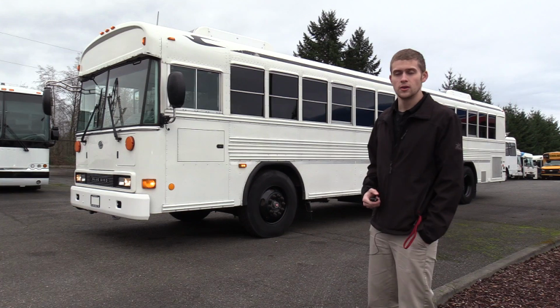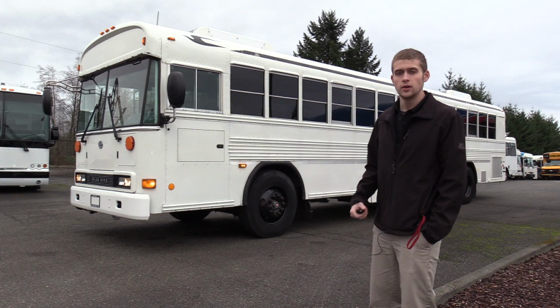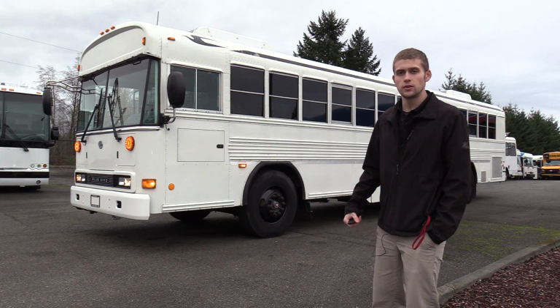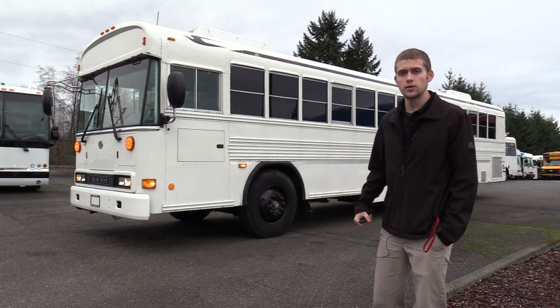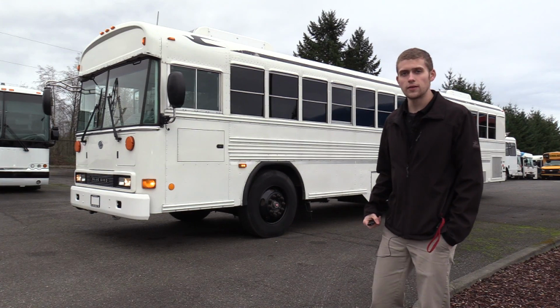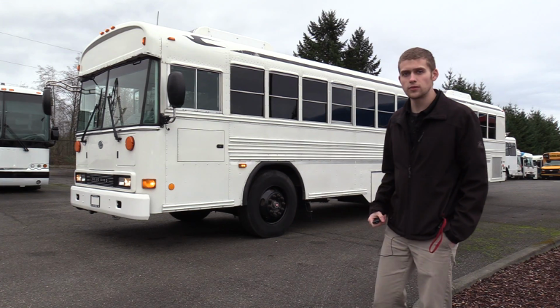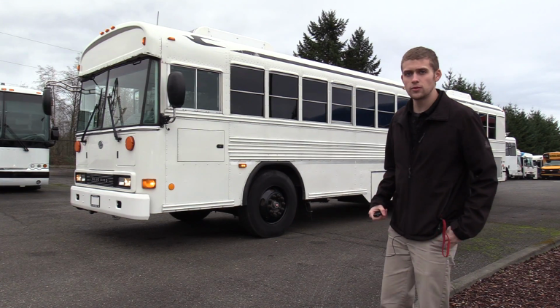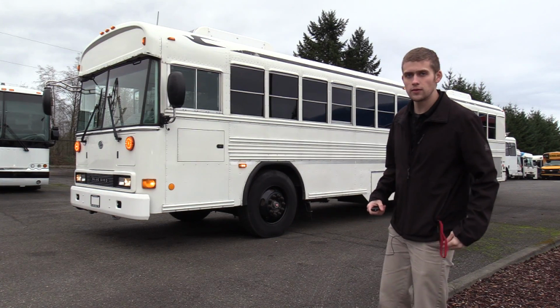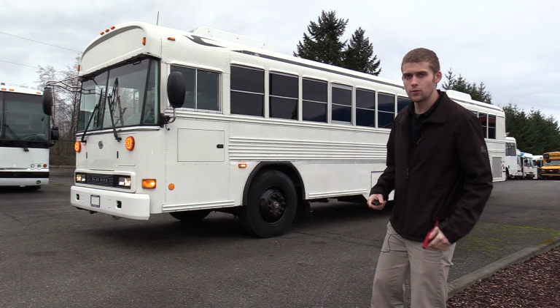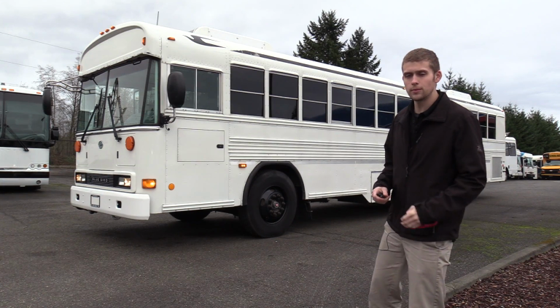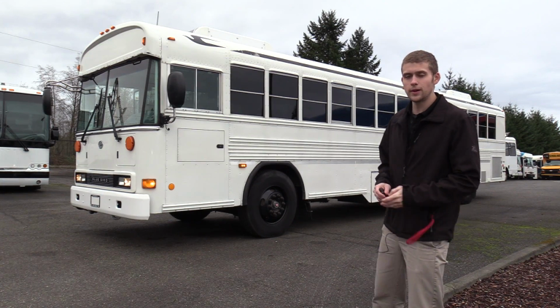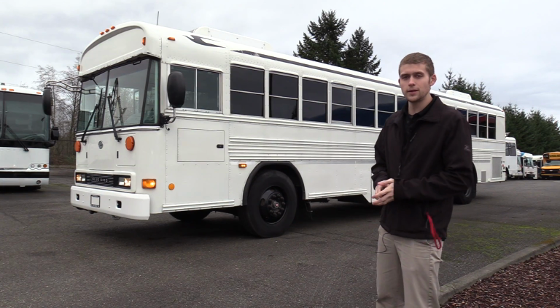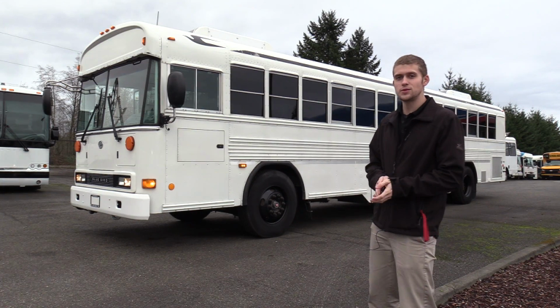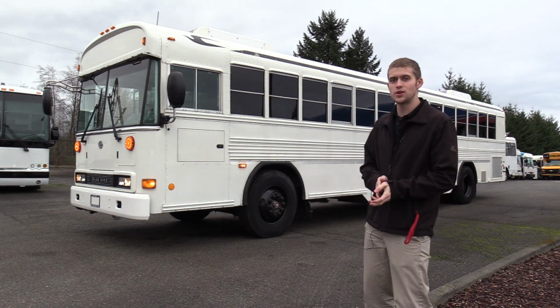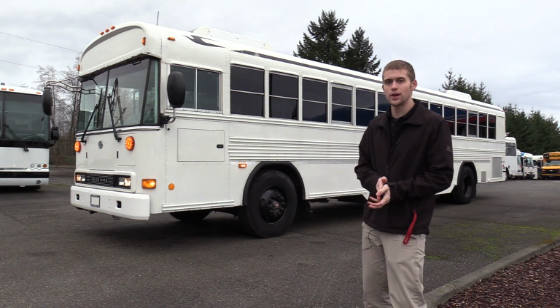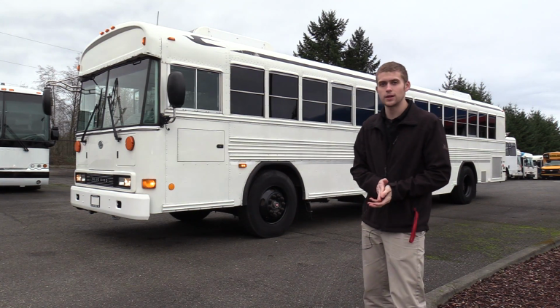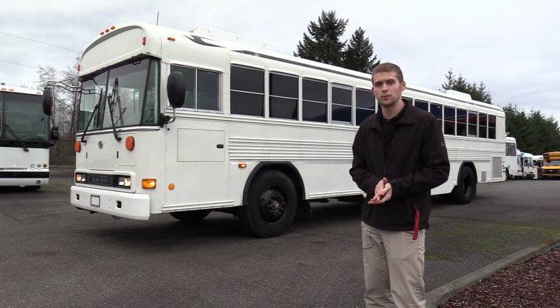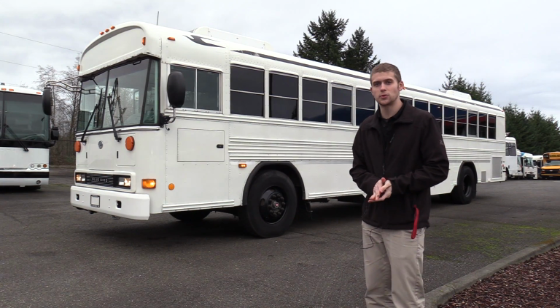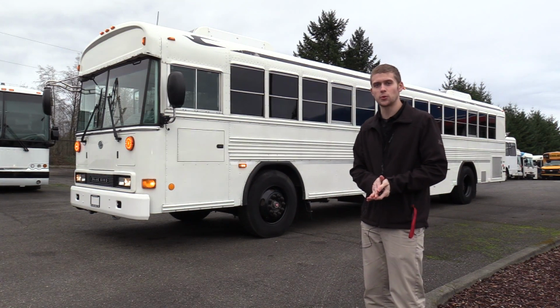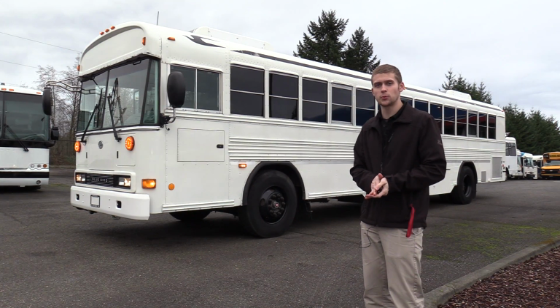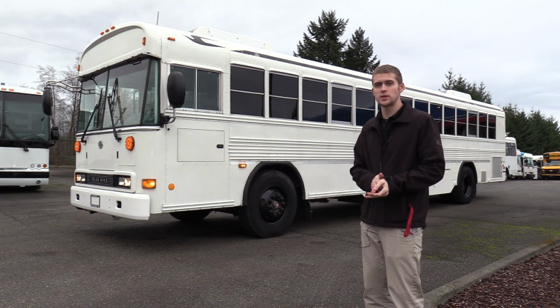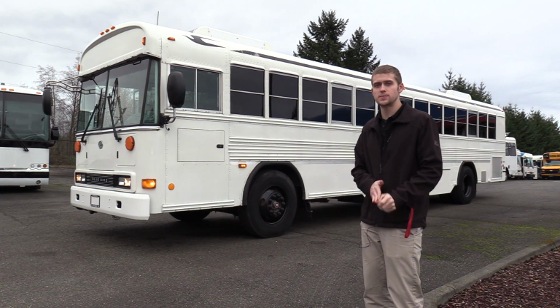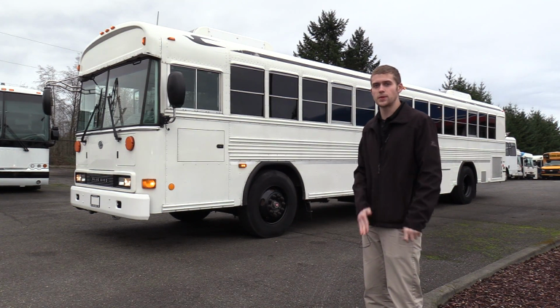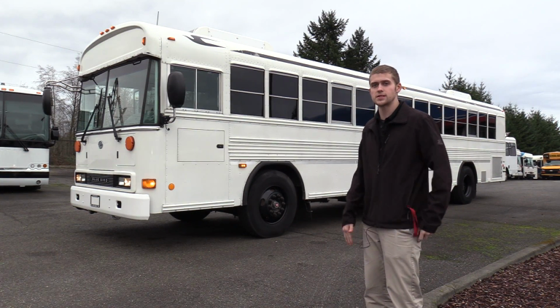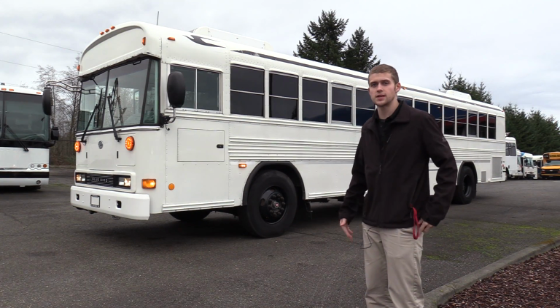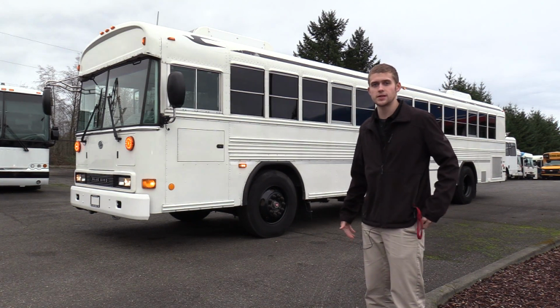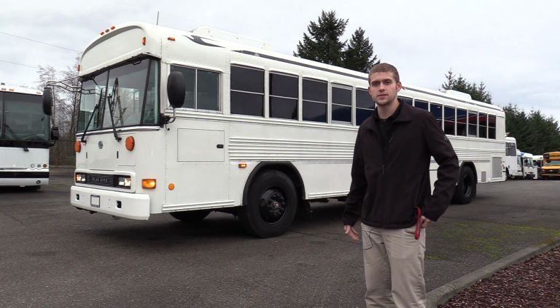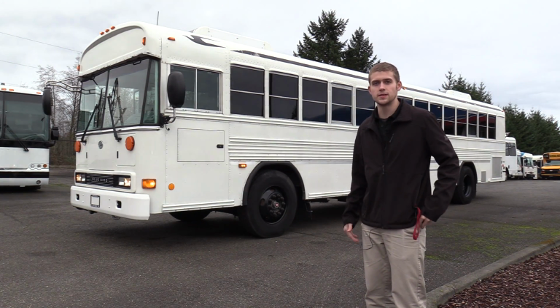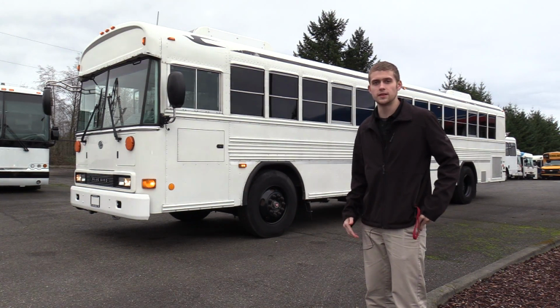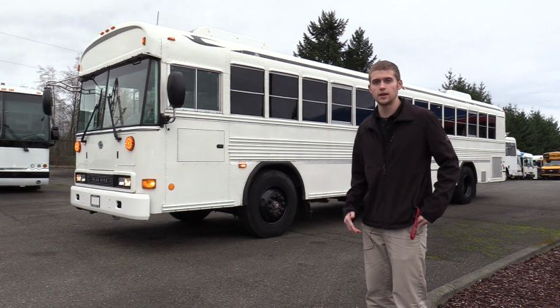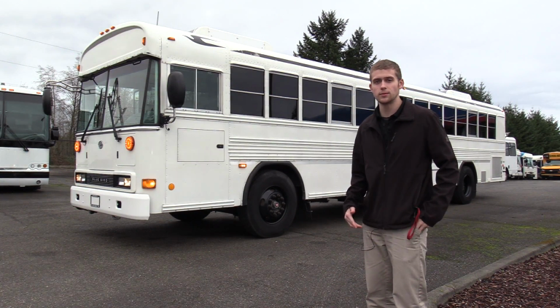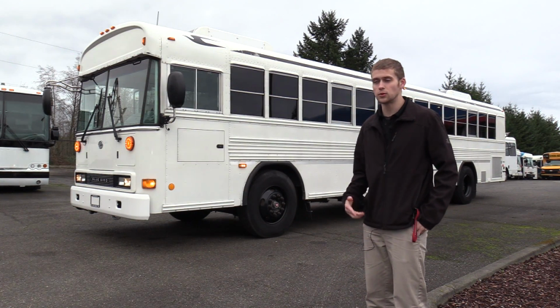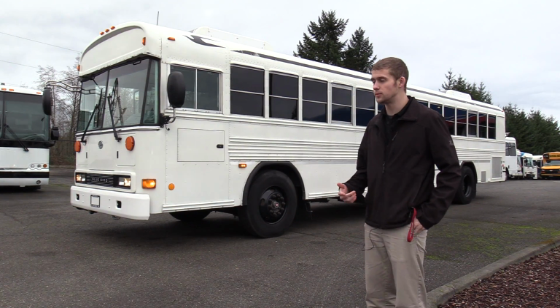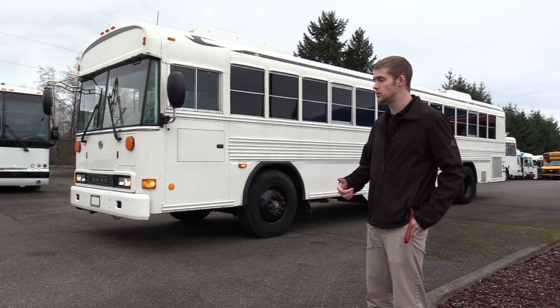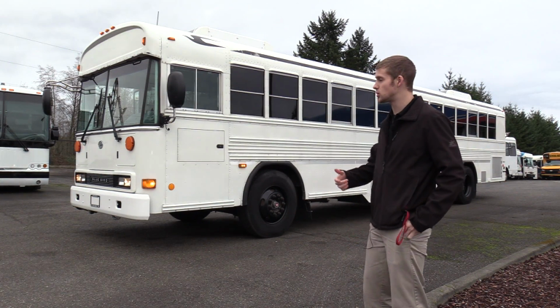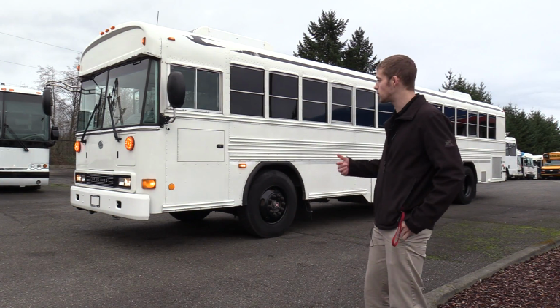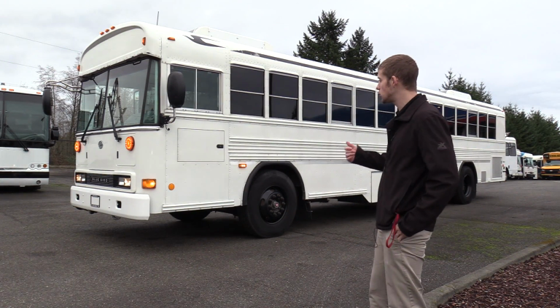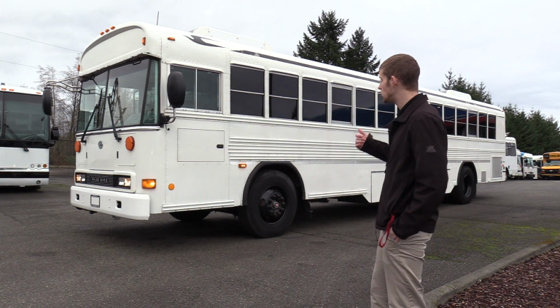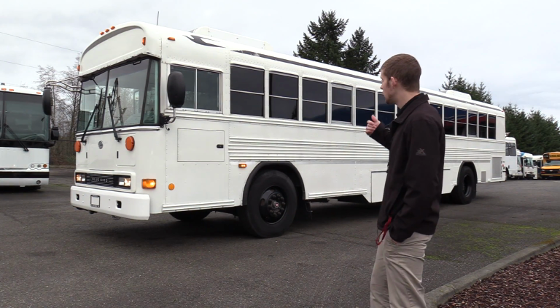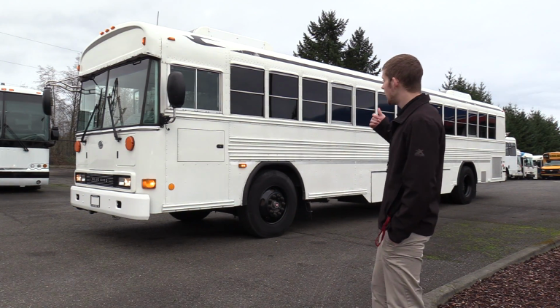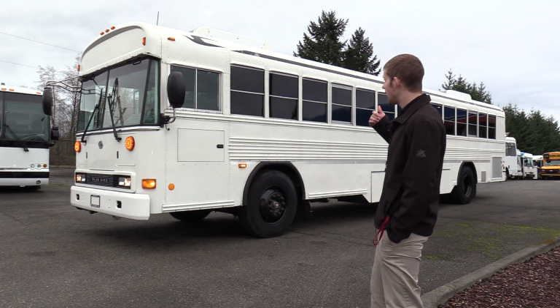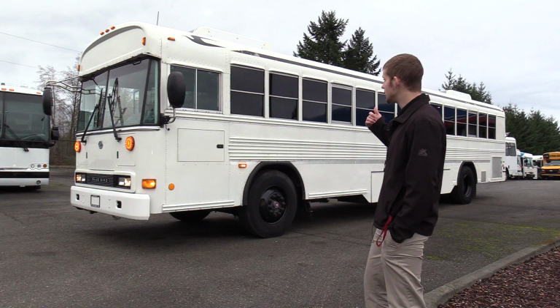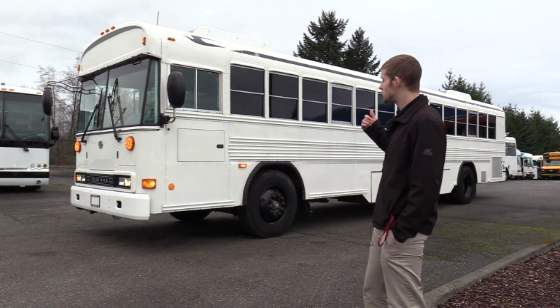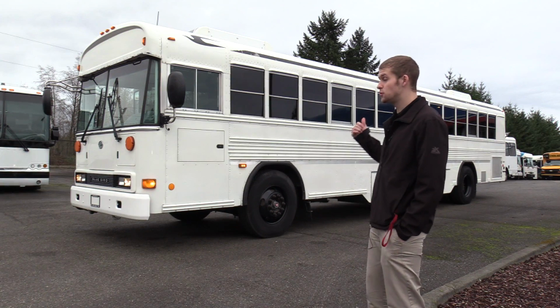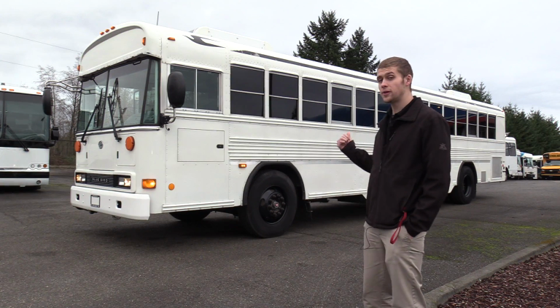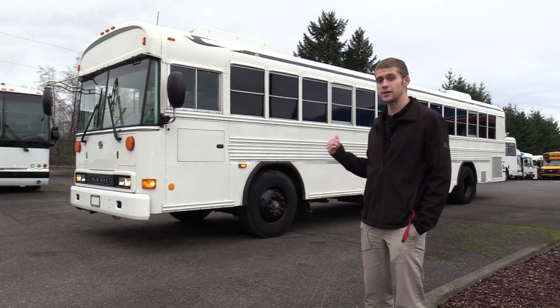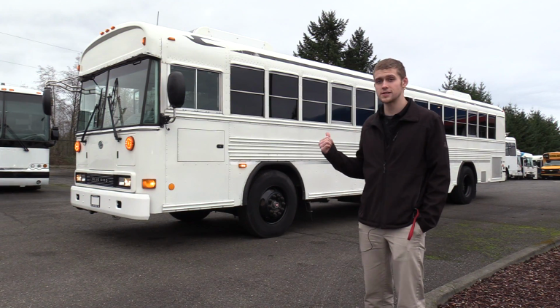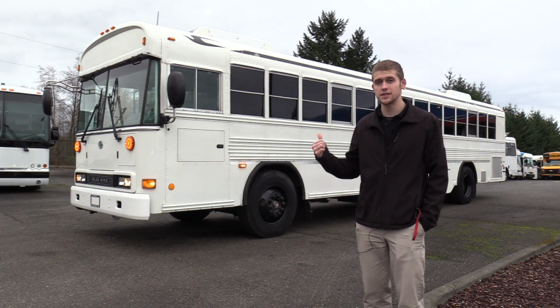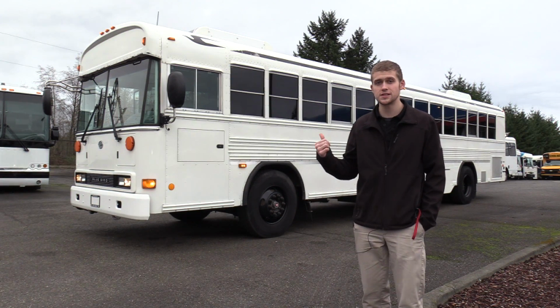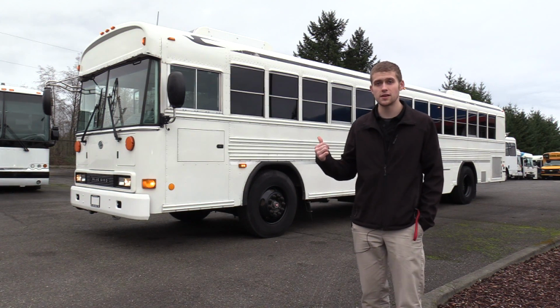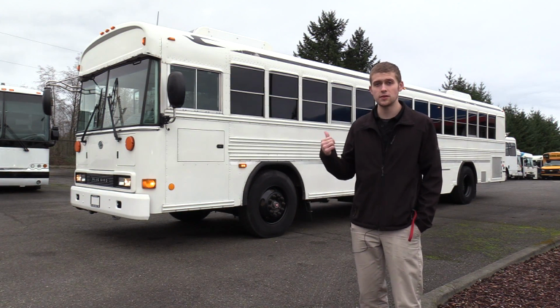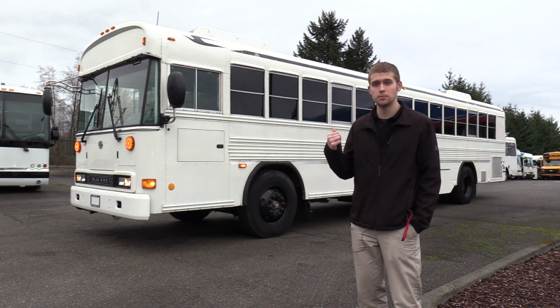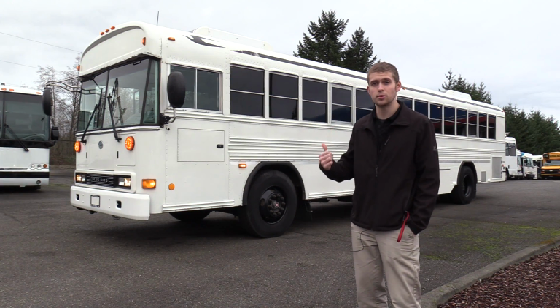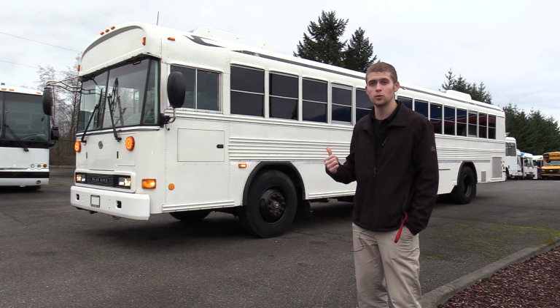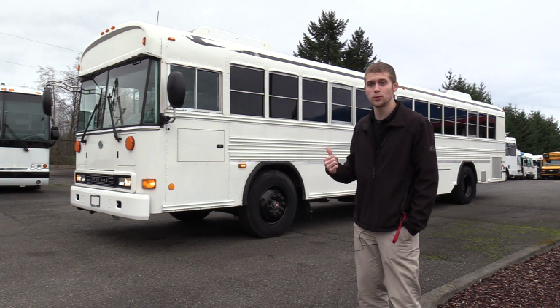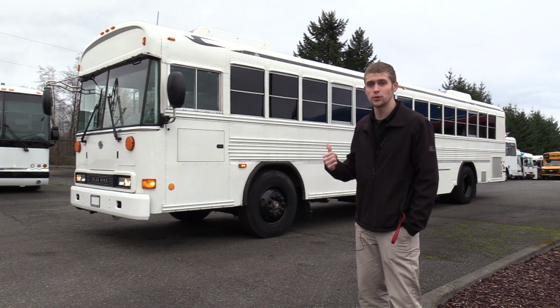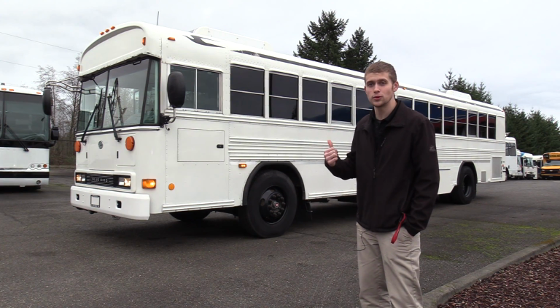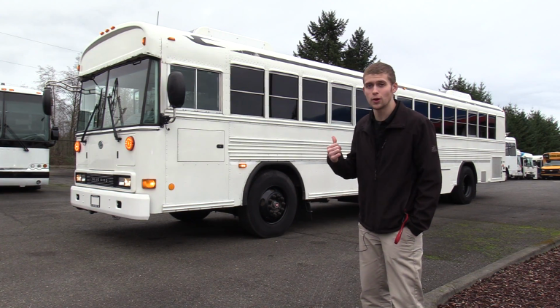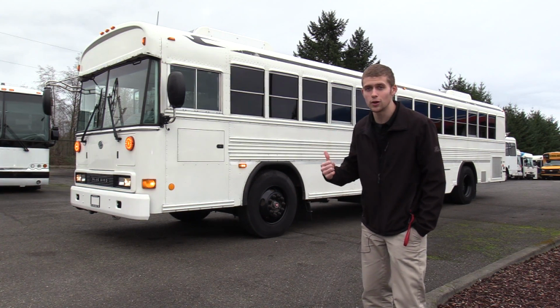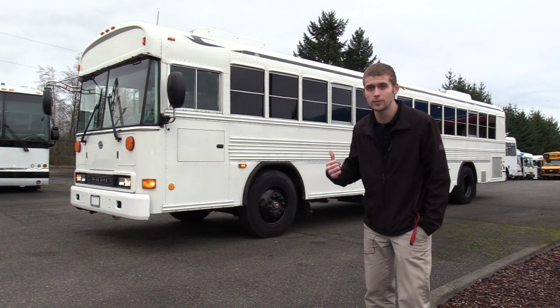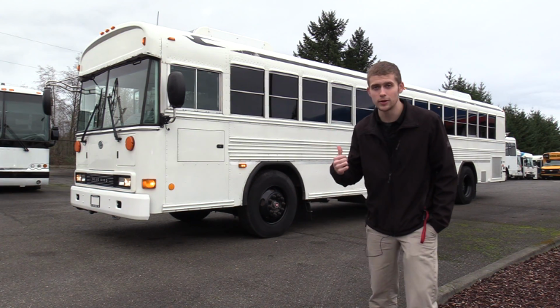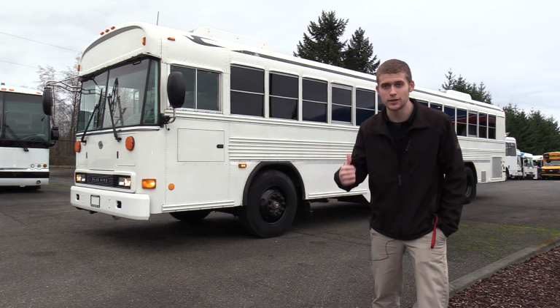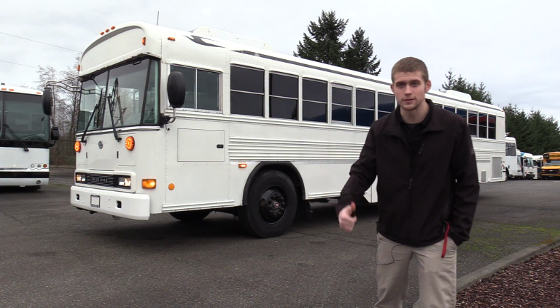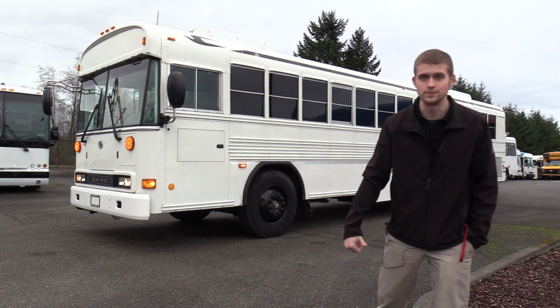Good afternoon everyone. My name is Jack and I'm with Northwest Bus Sales, and today I'm going to be showing you a 2007 Bluebird All-American.